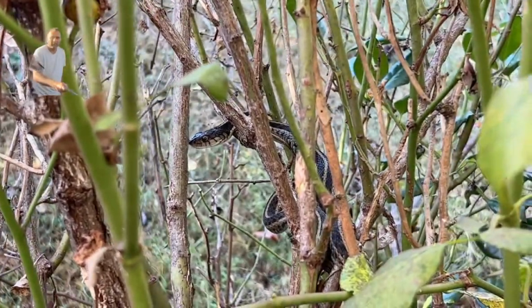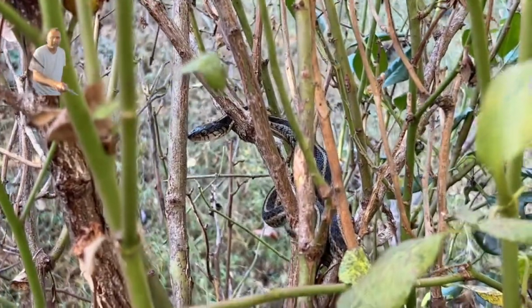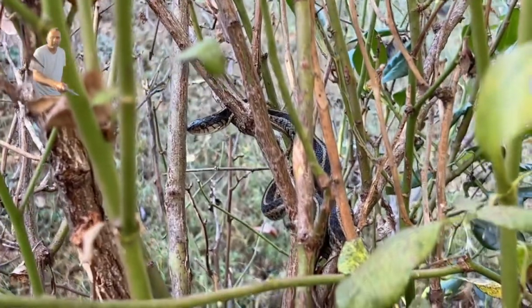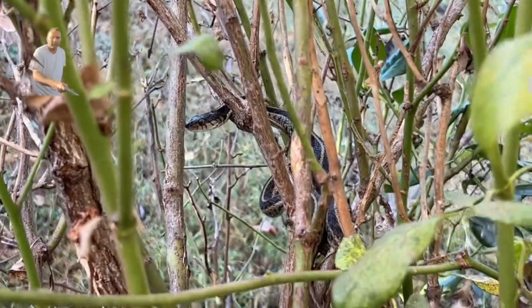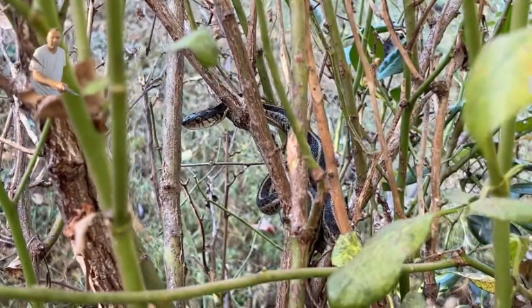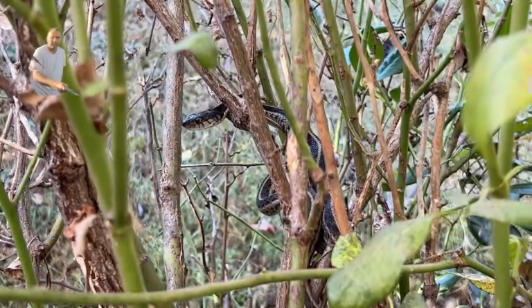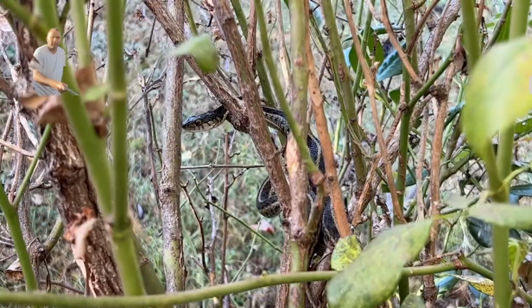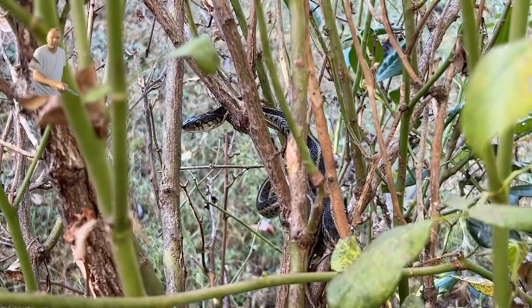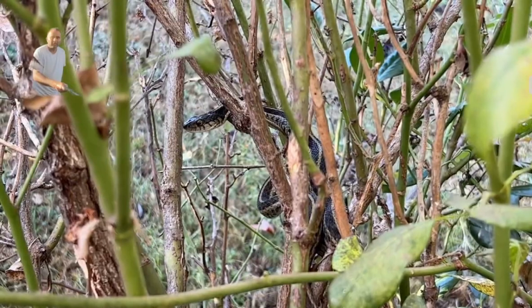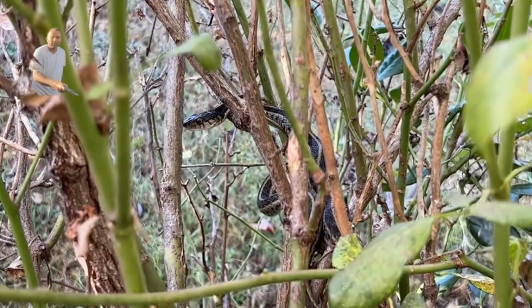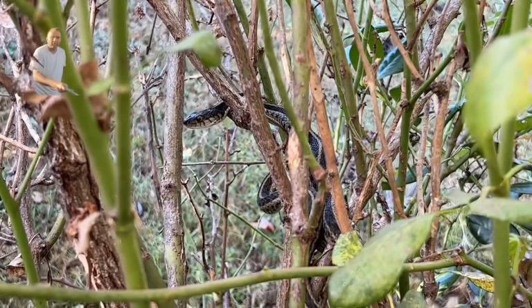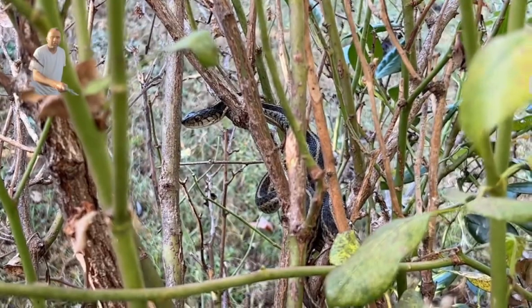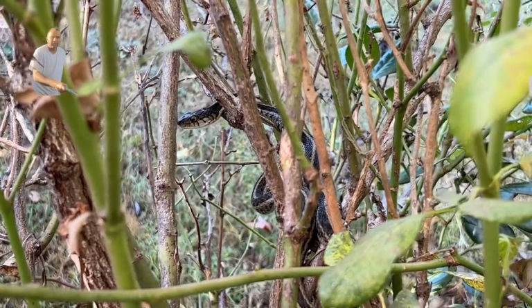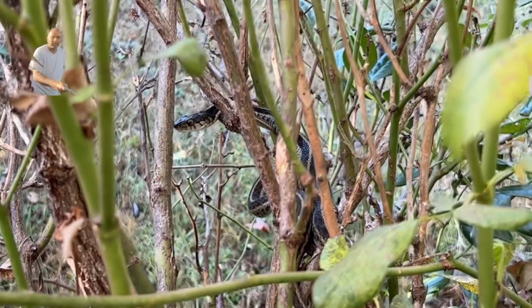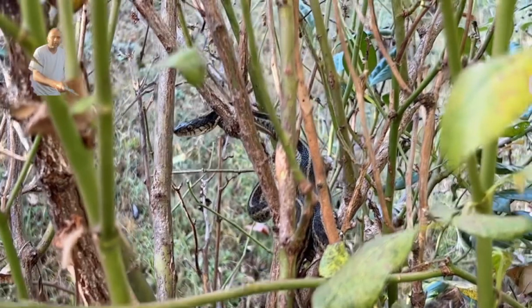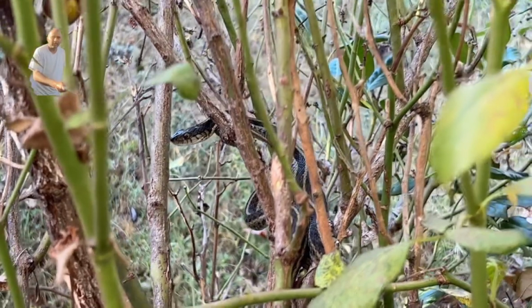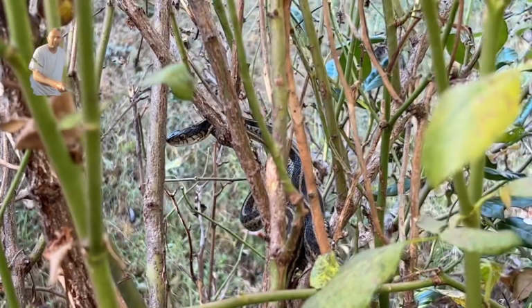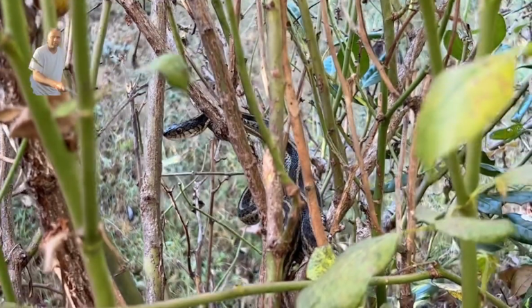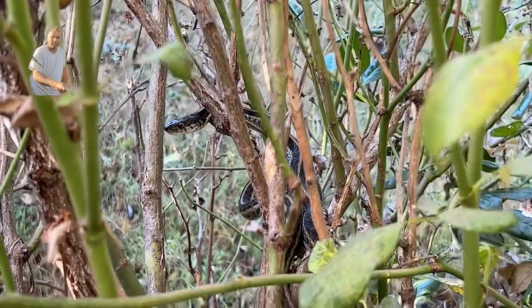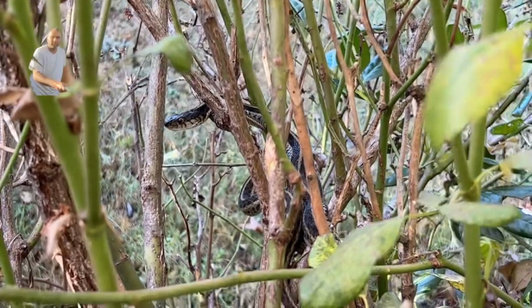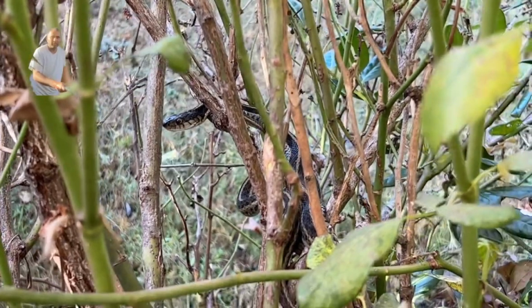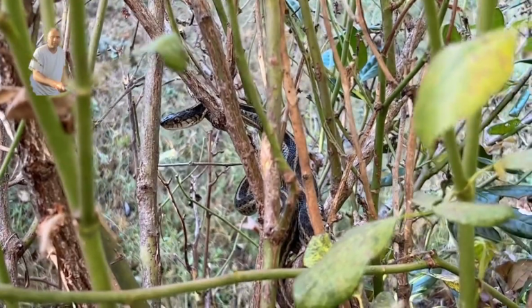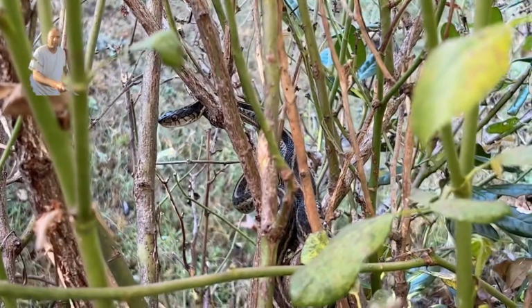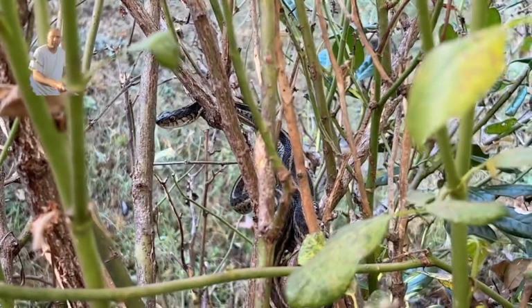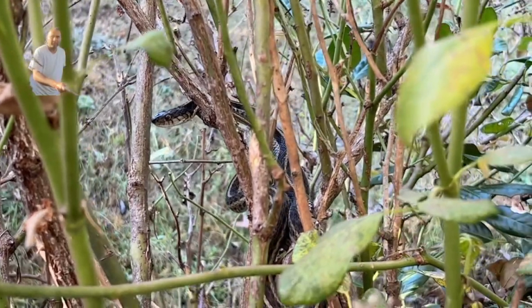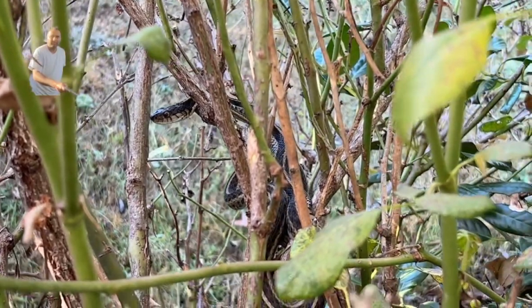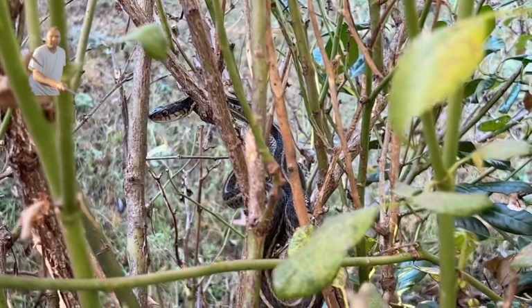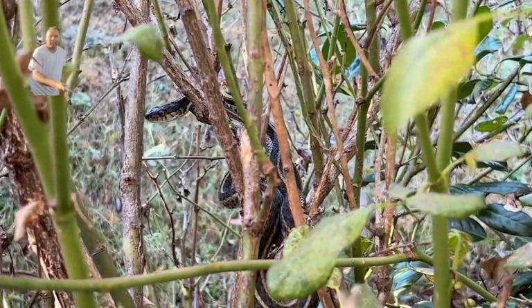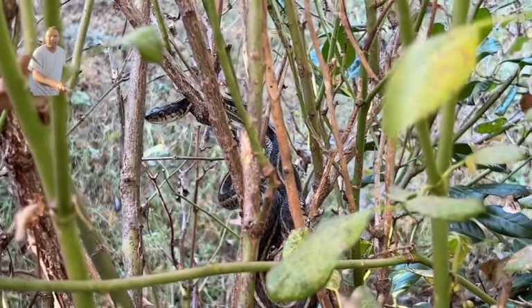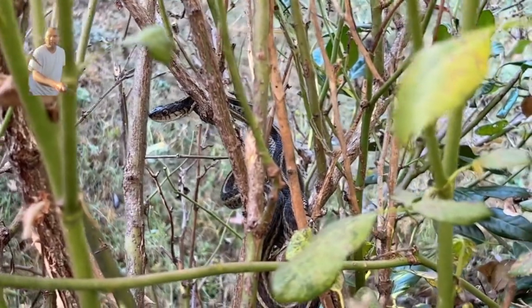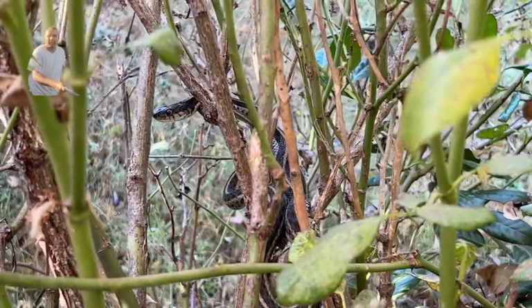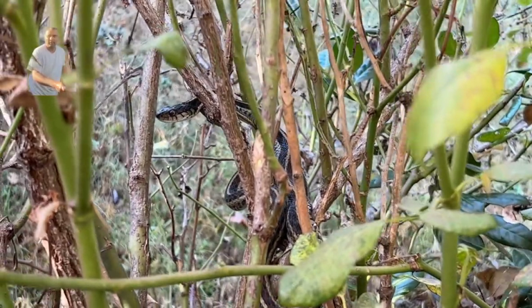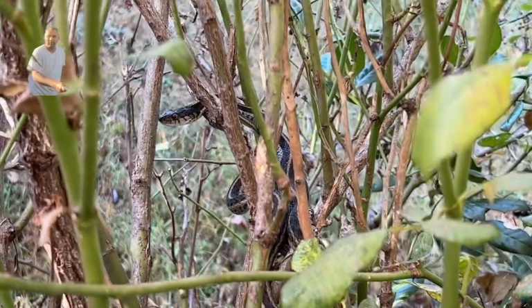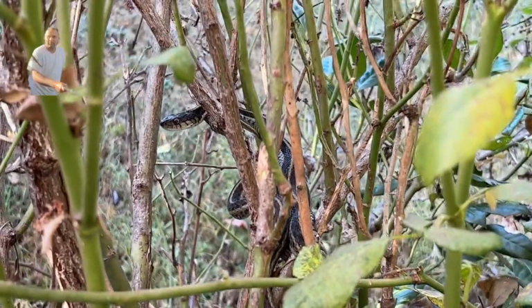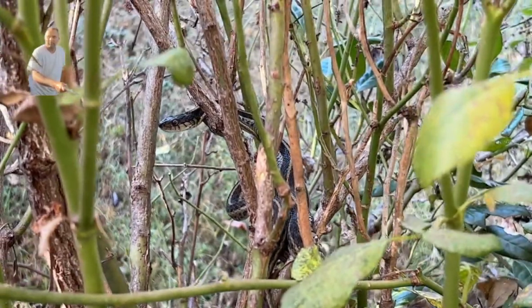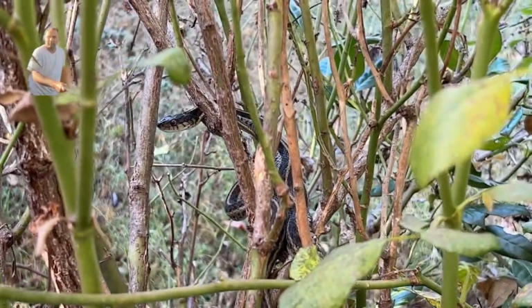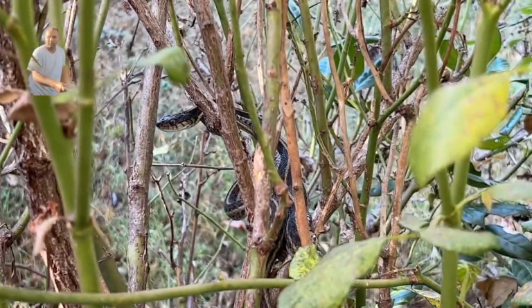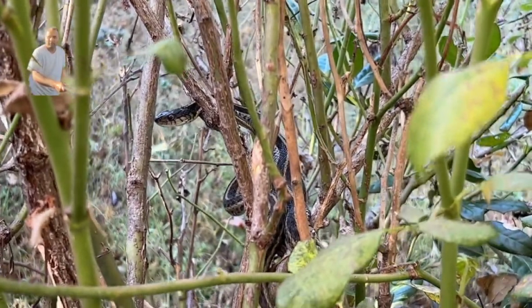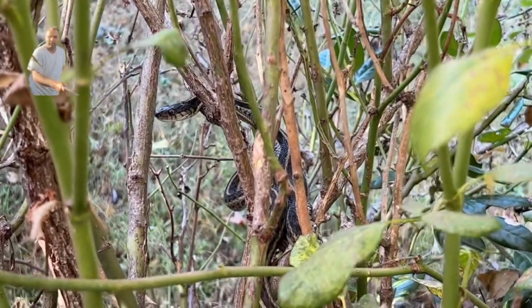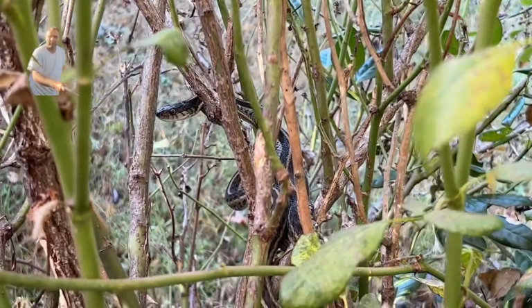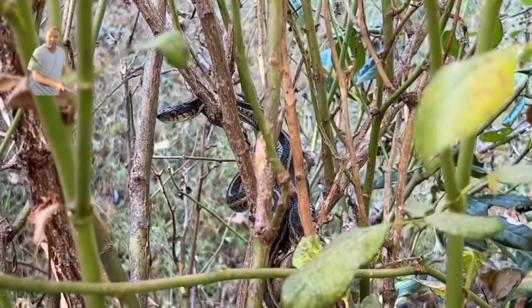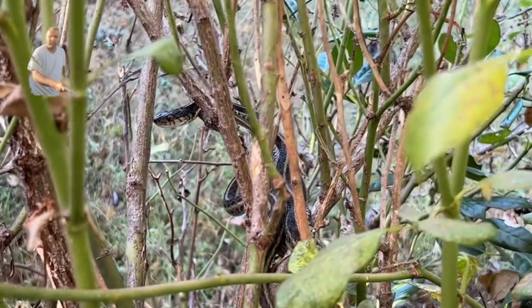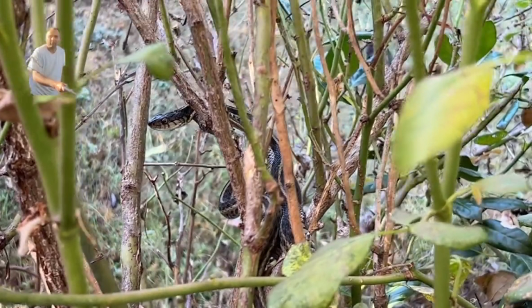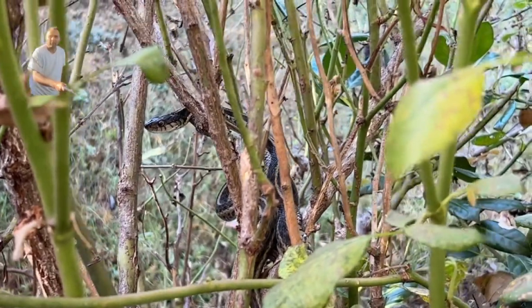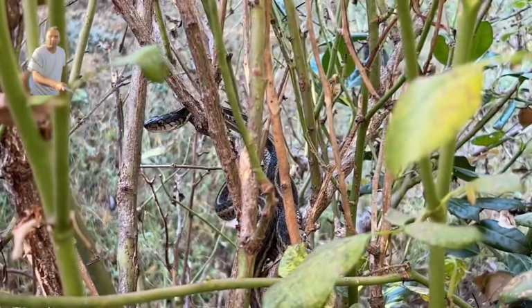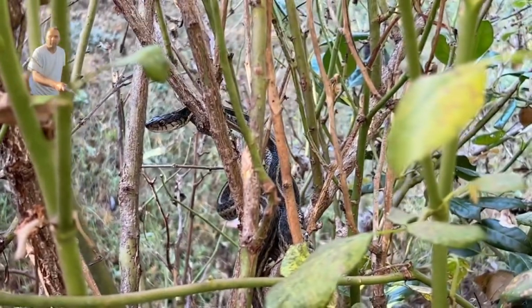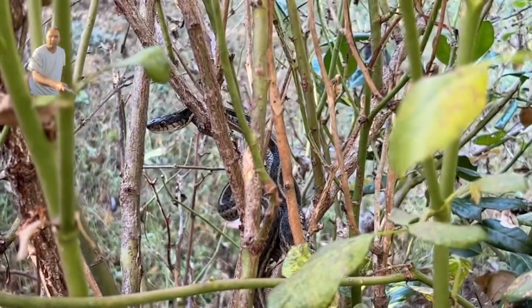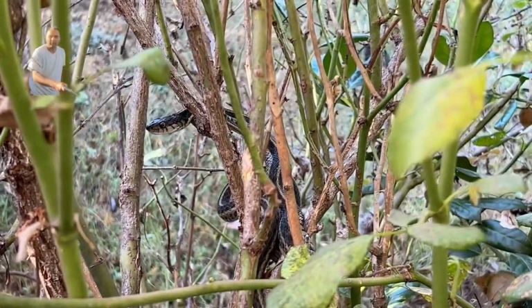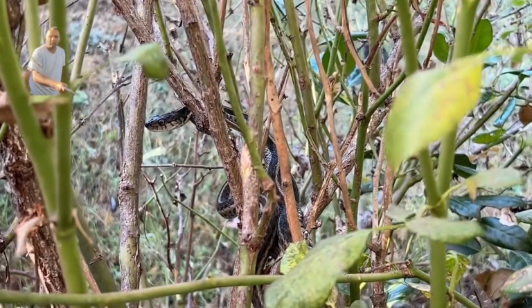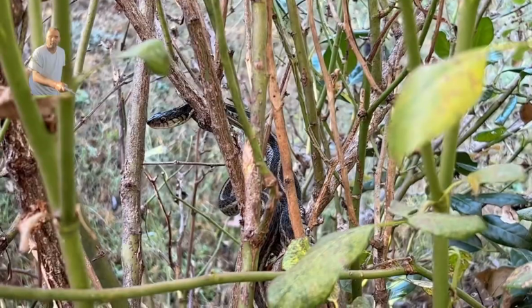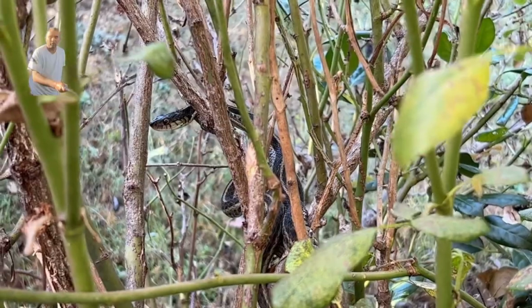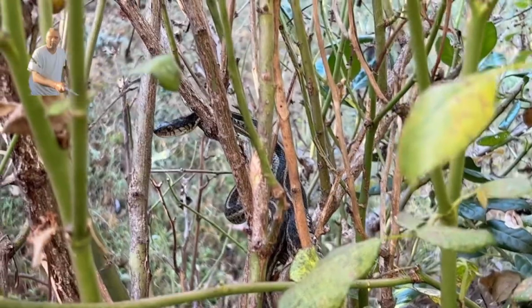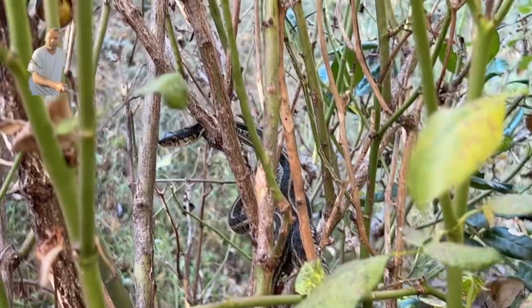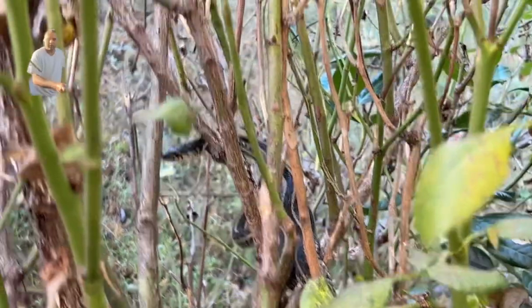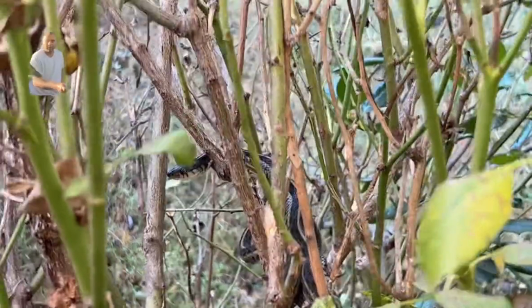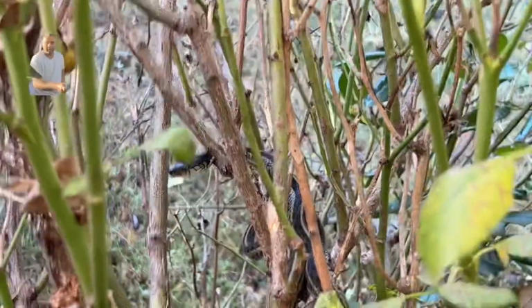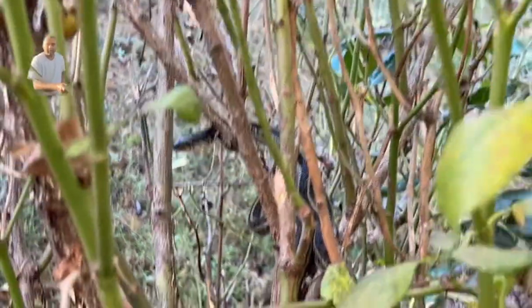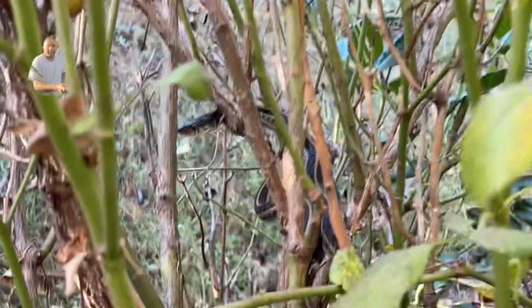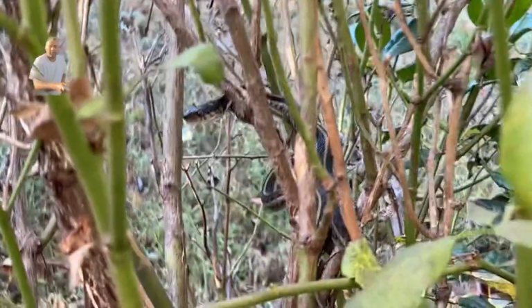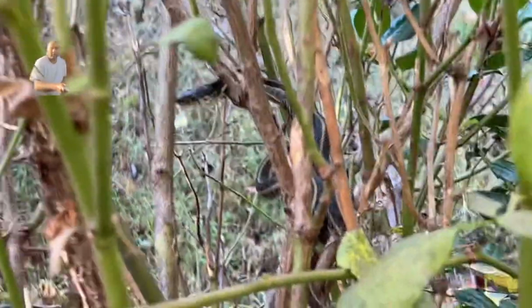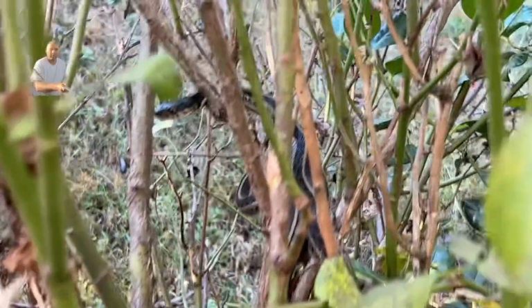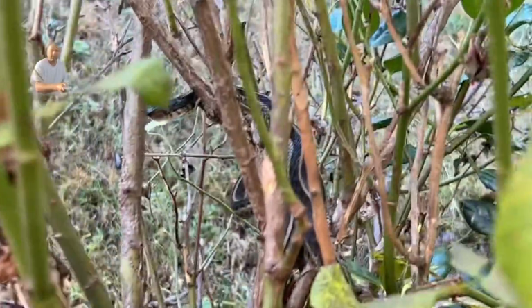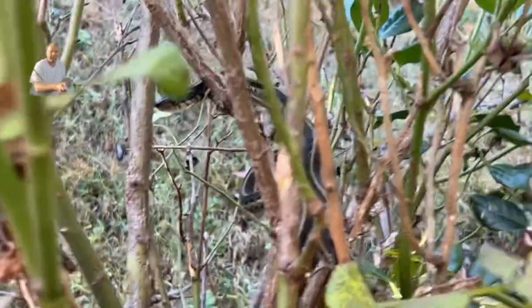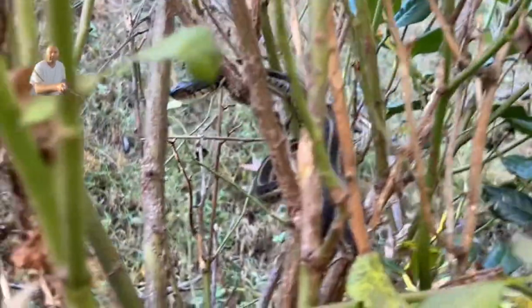I am thinking to relocate this snake using some equipment. I will just push it or it will go away on its own.